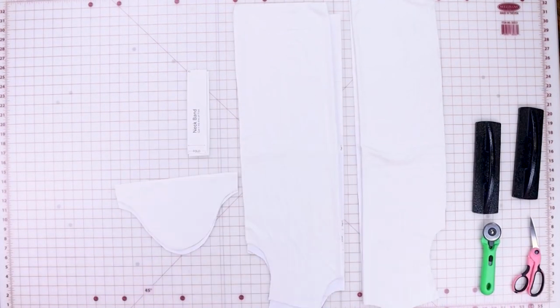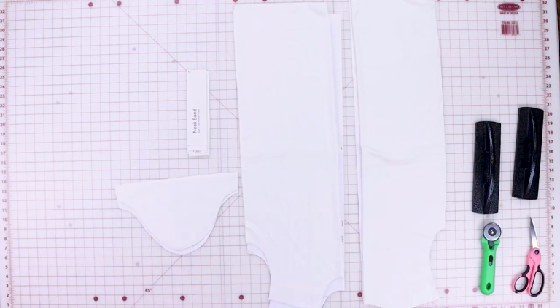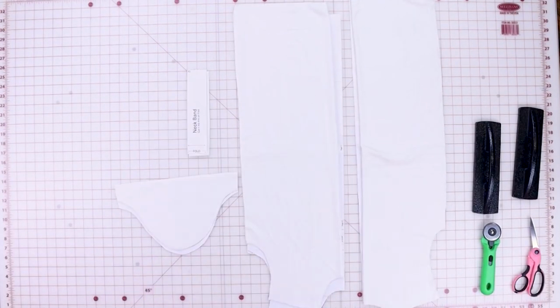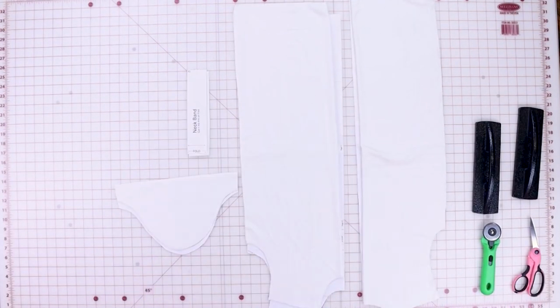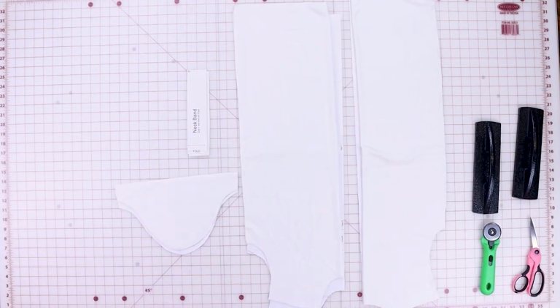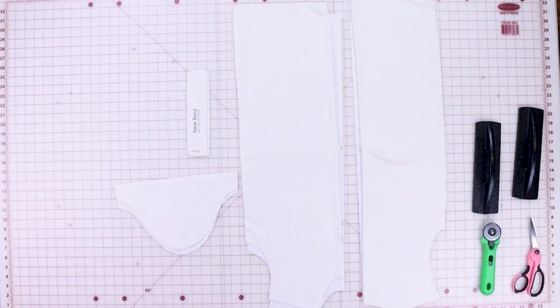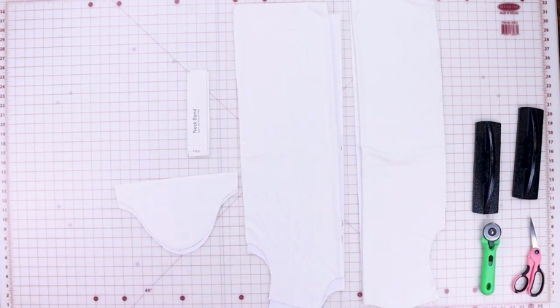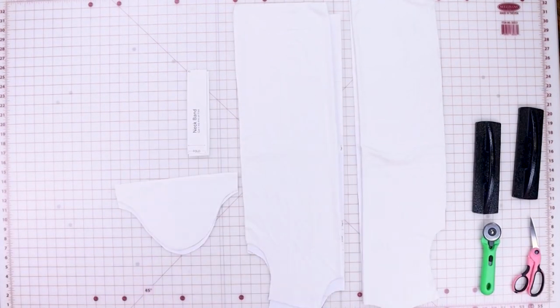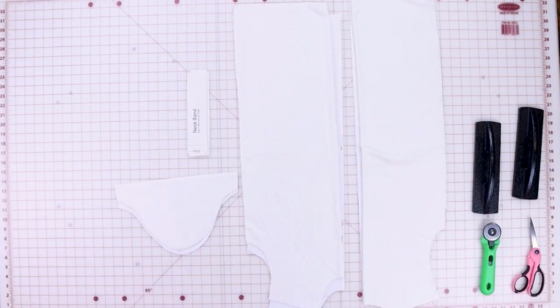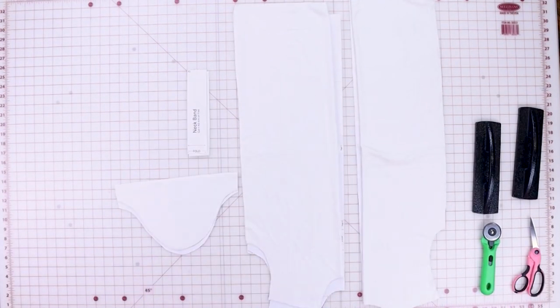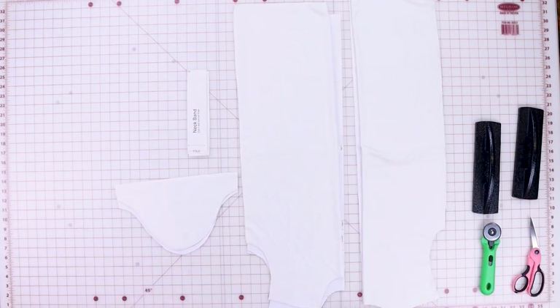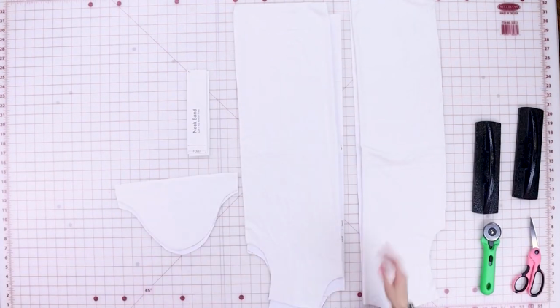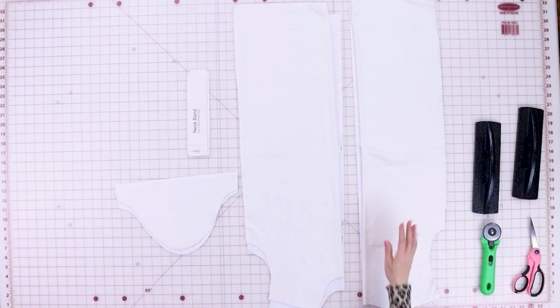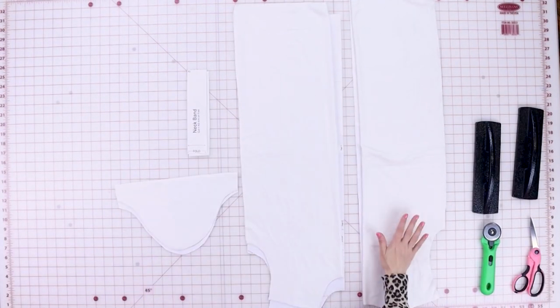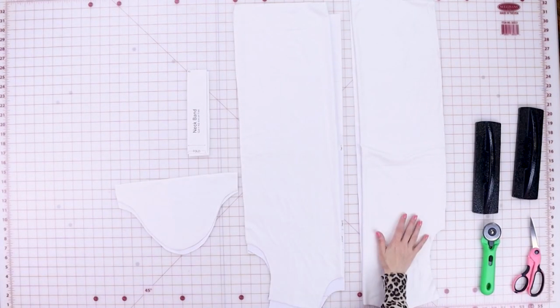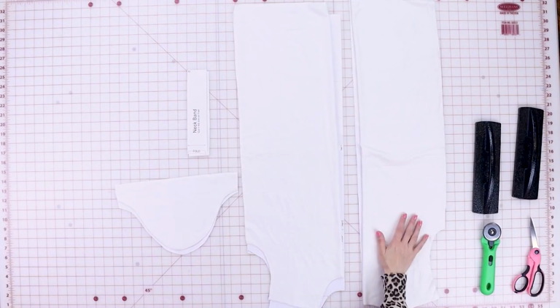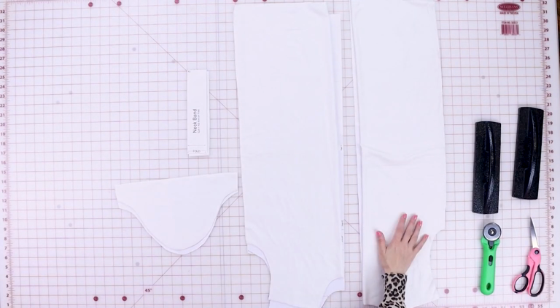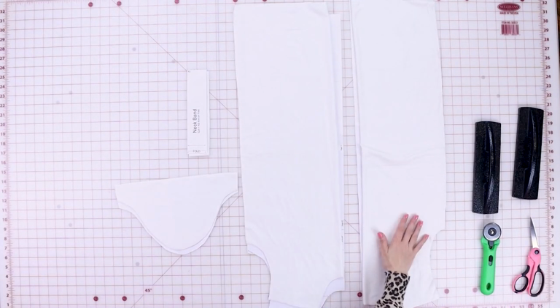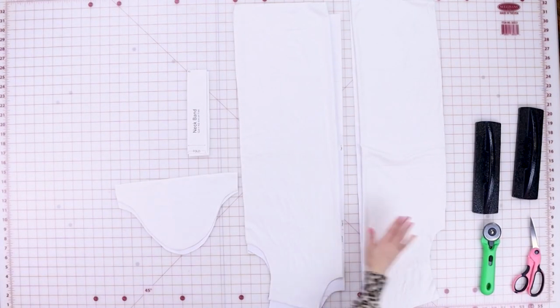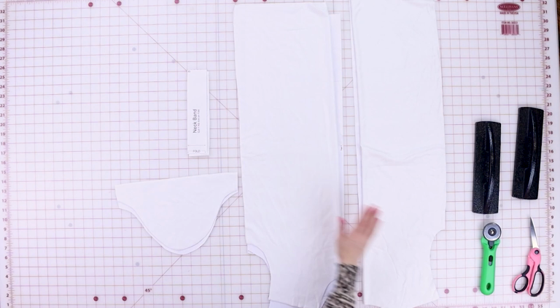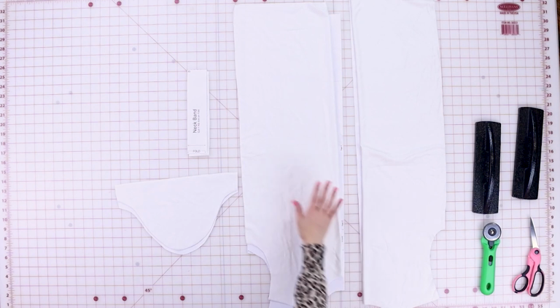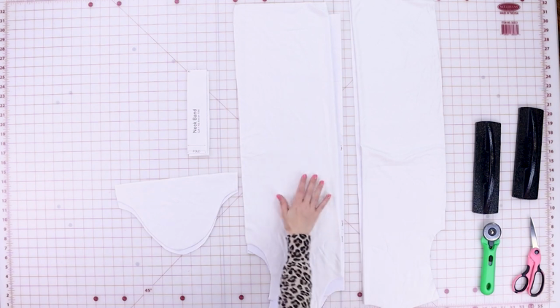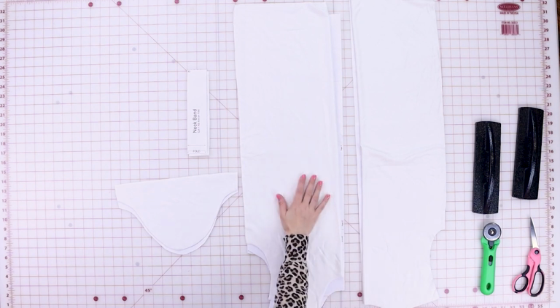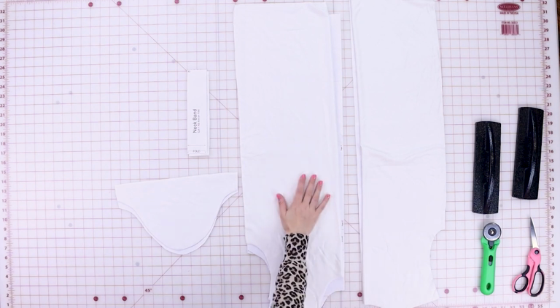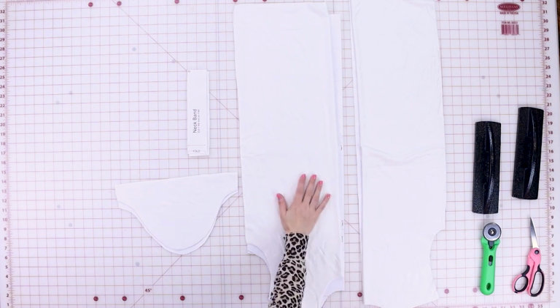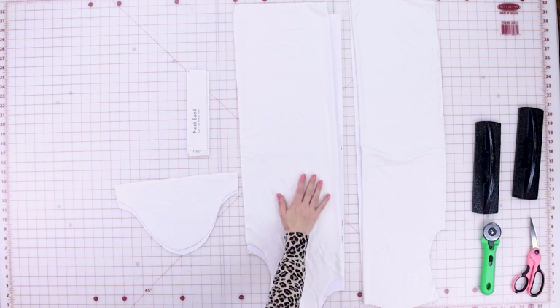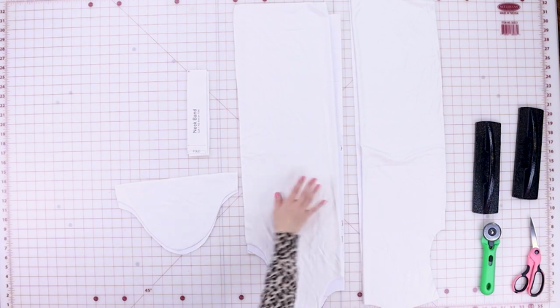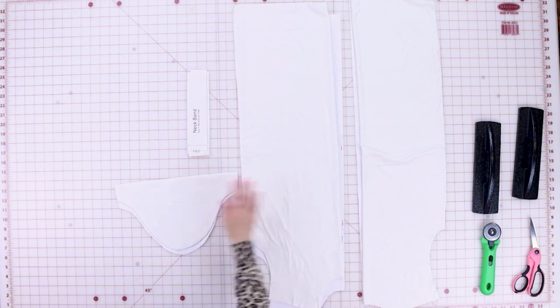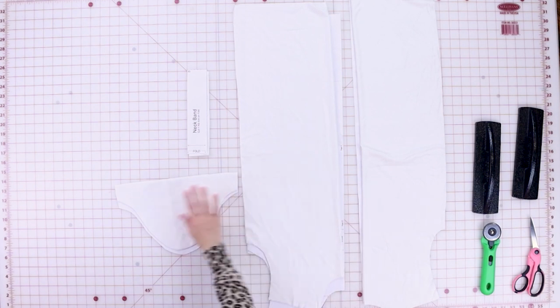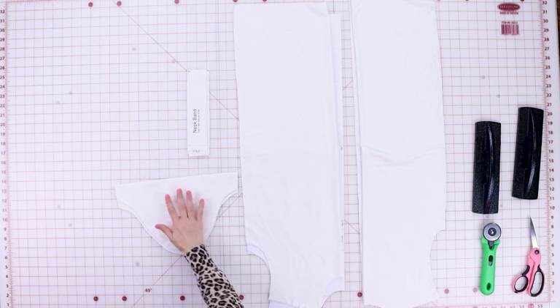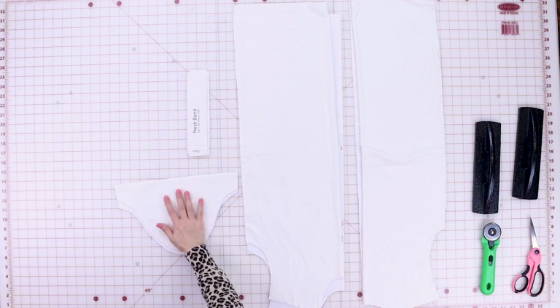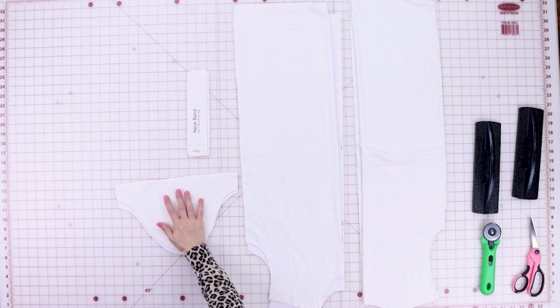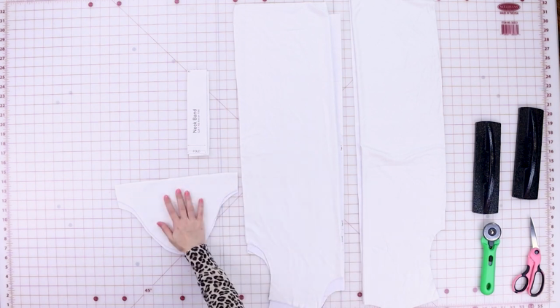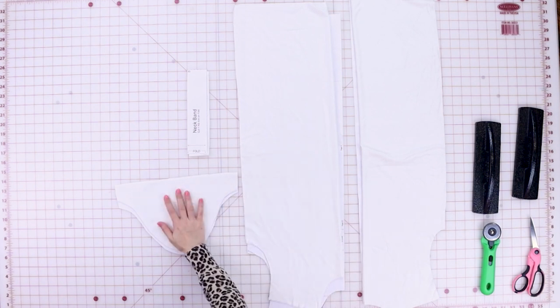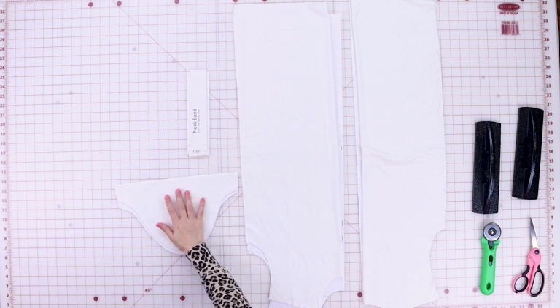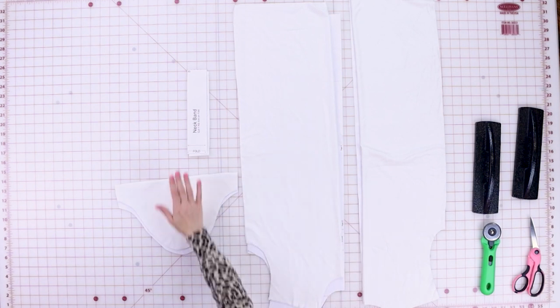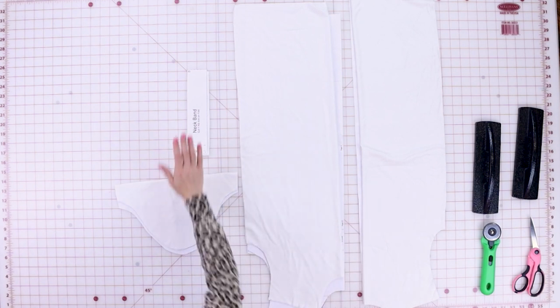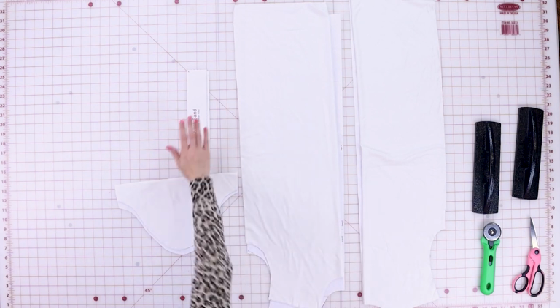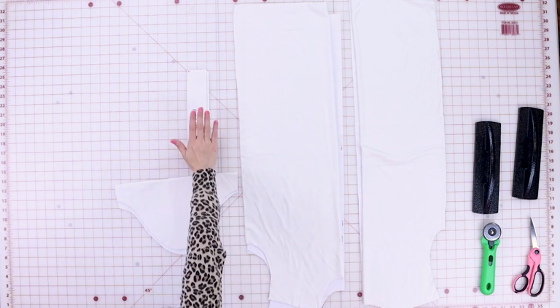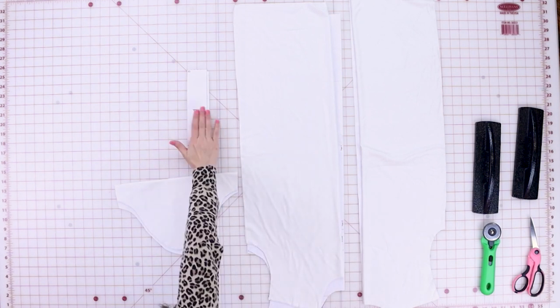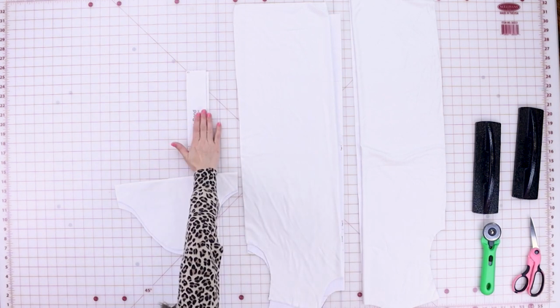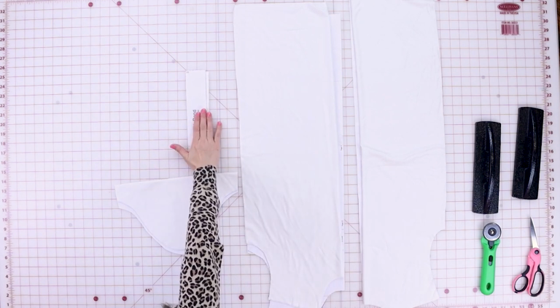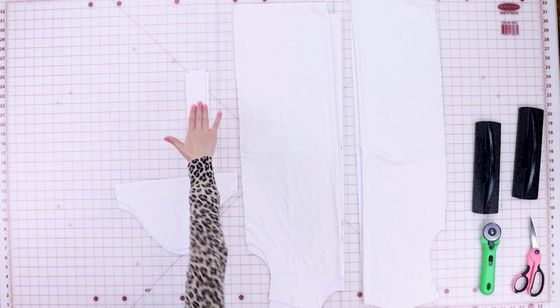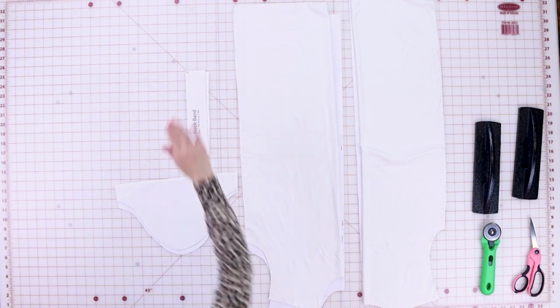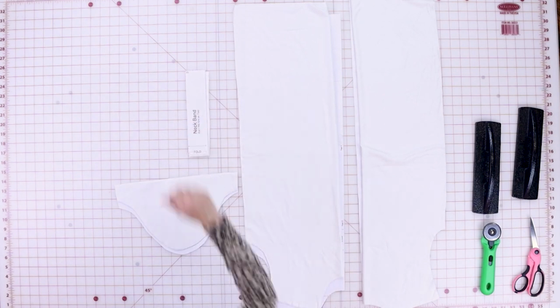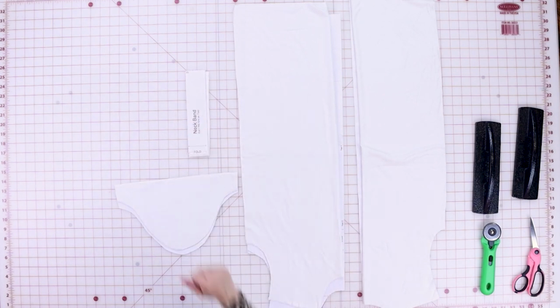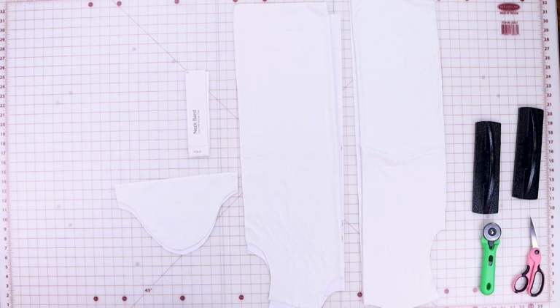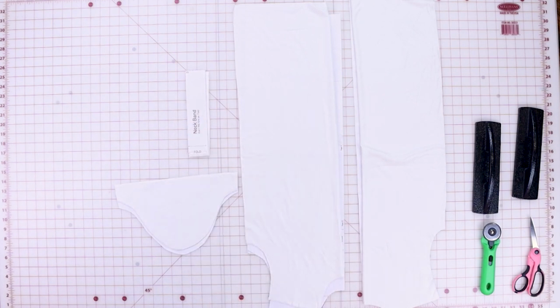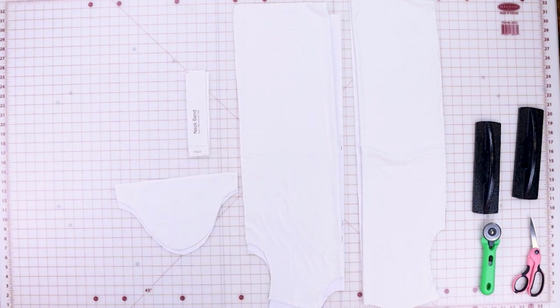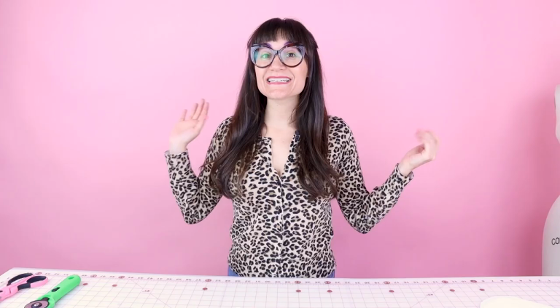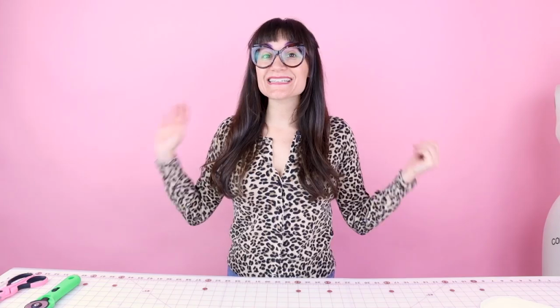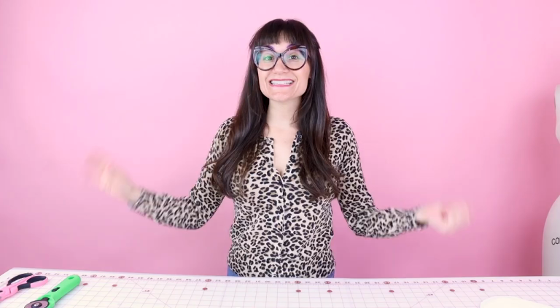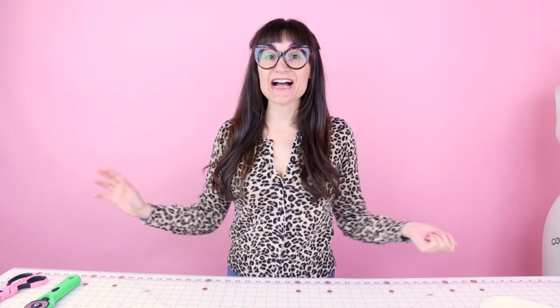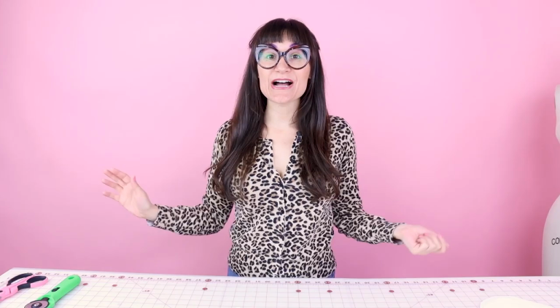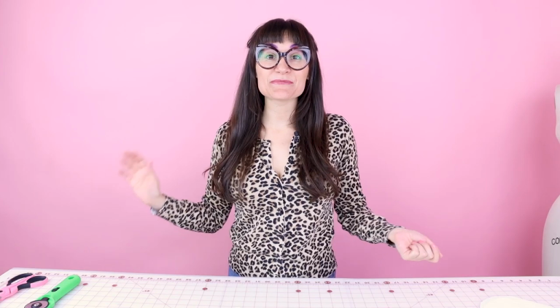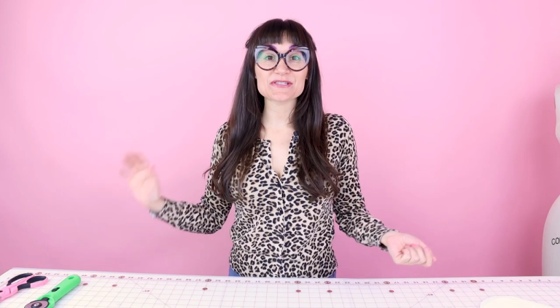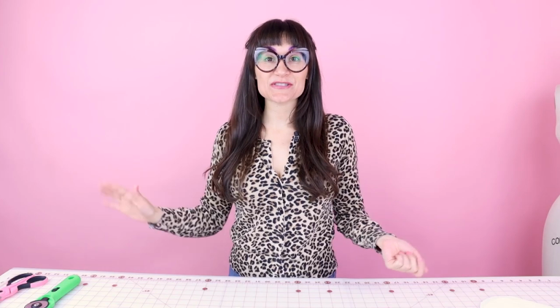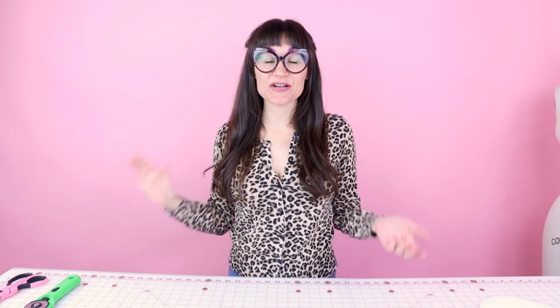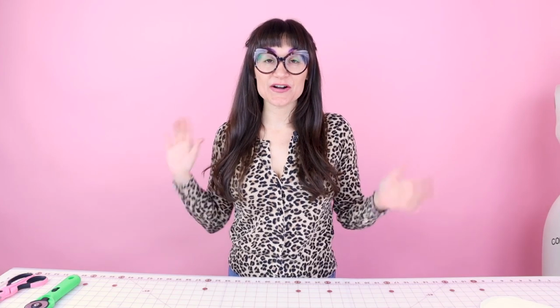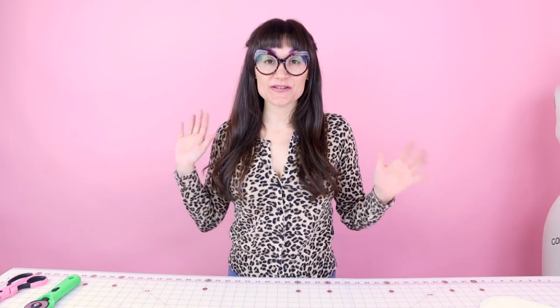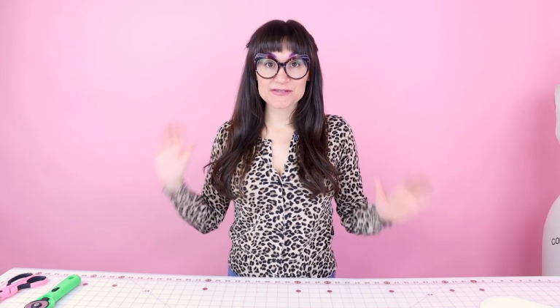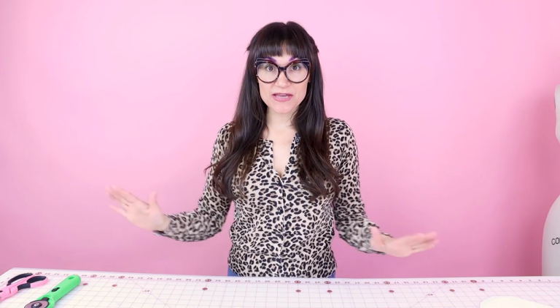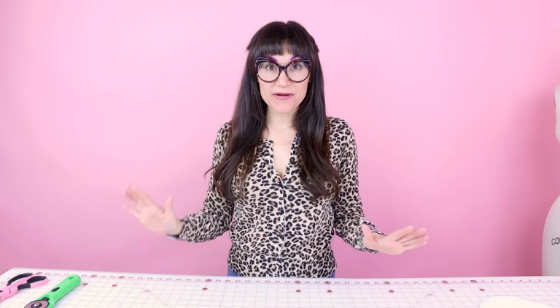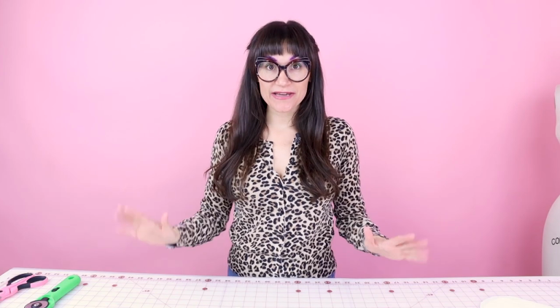So we're all cut out. We have our back dress, our front dress, our sleeve, and our neck band. So it is time to start sewing.